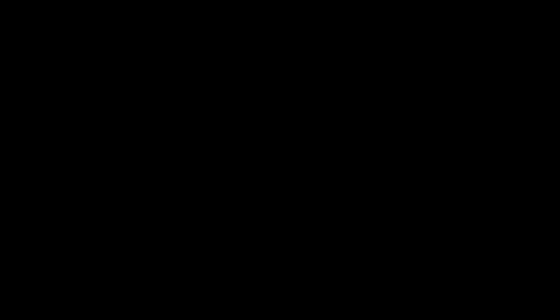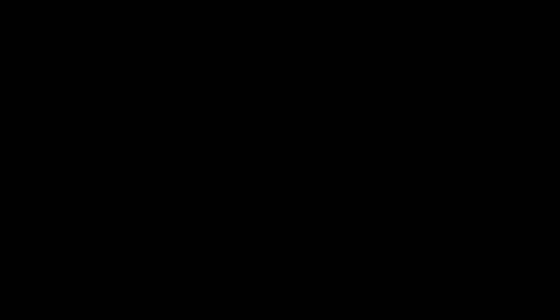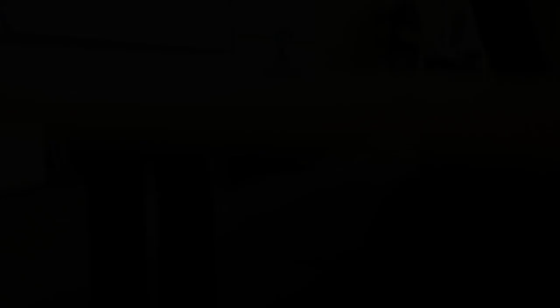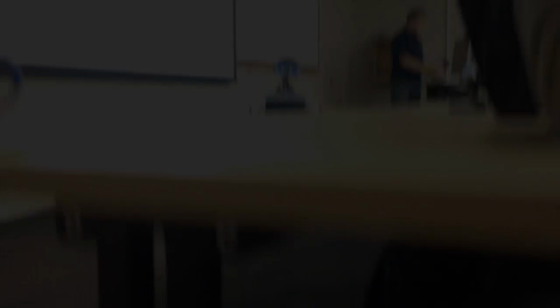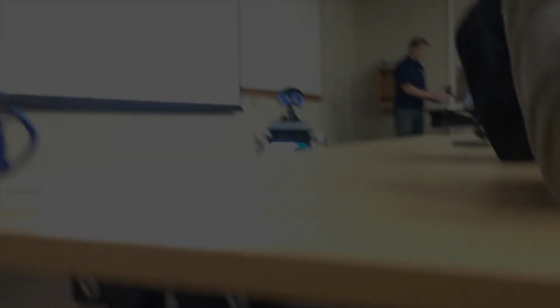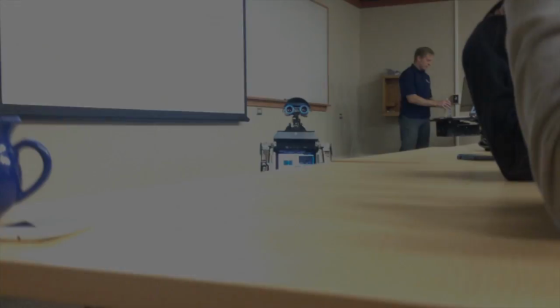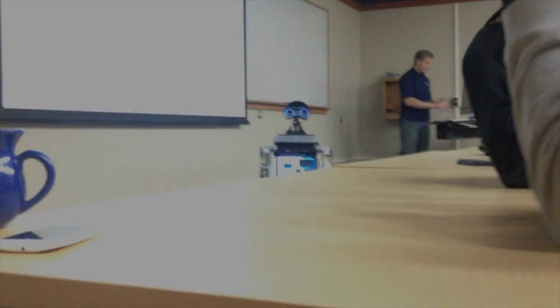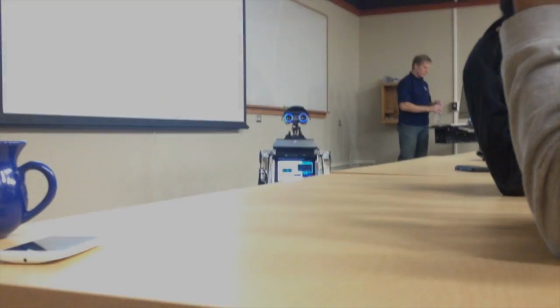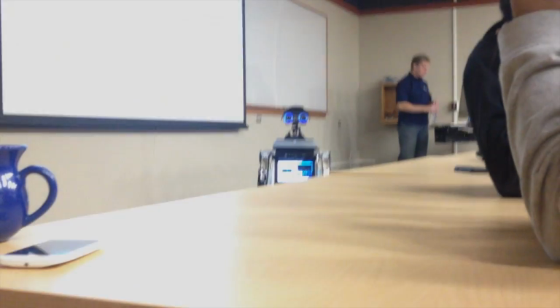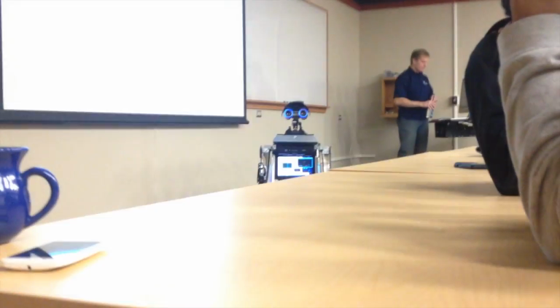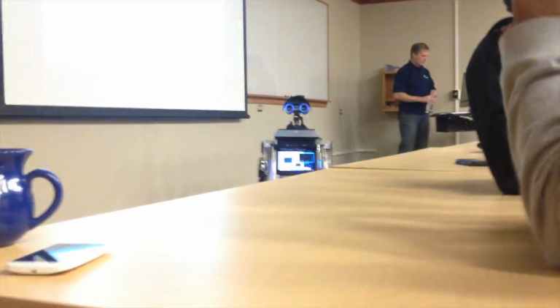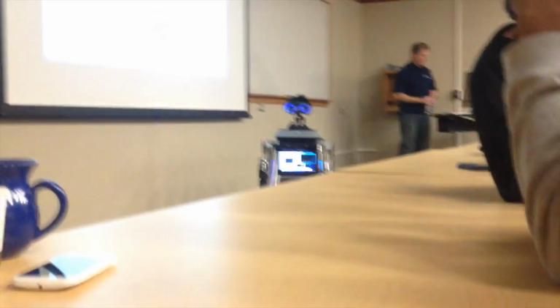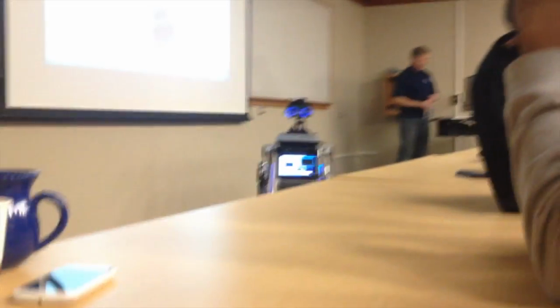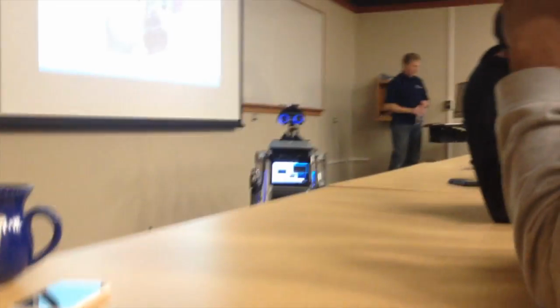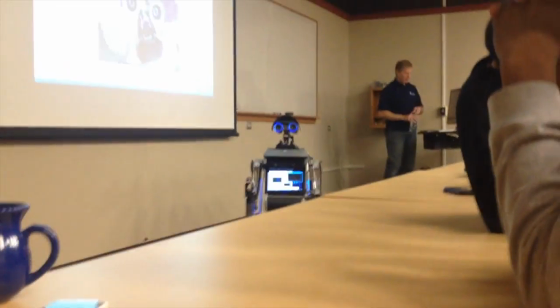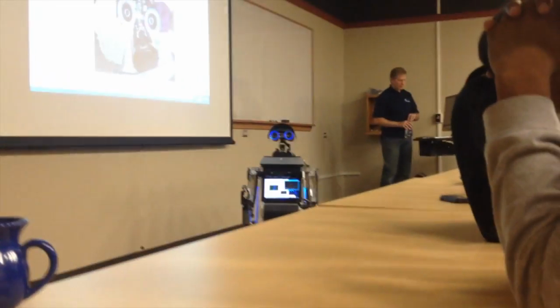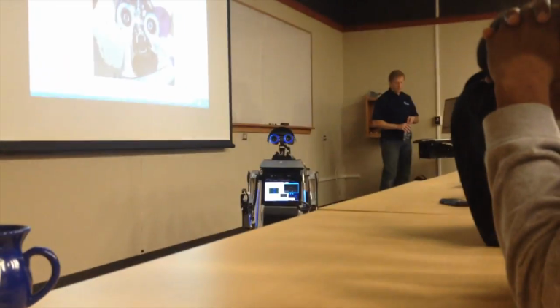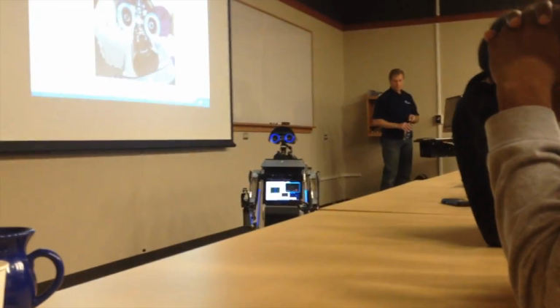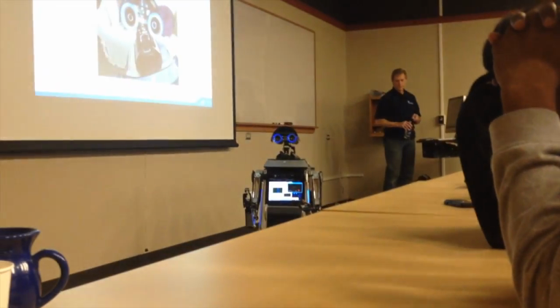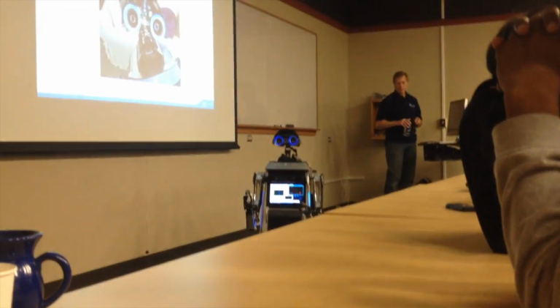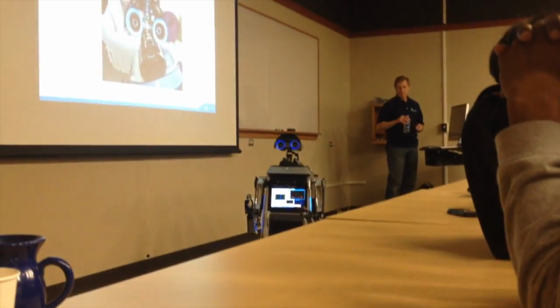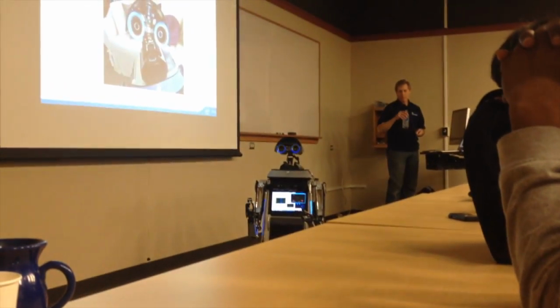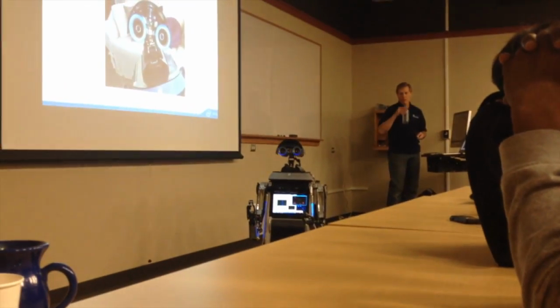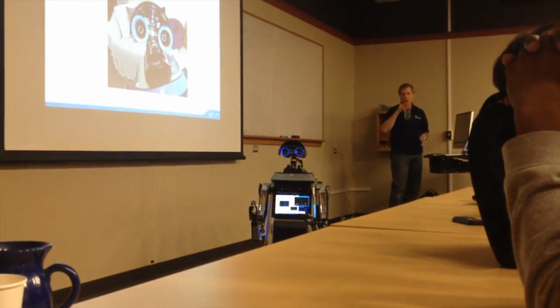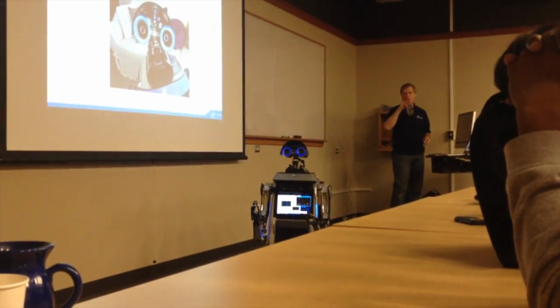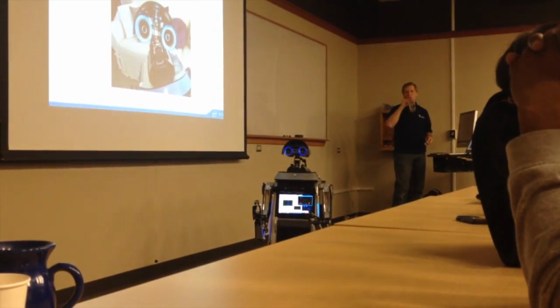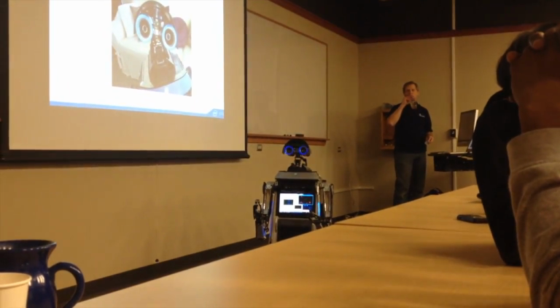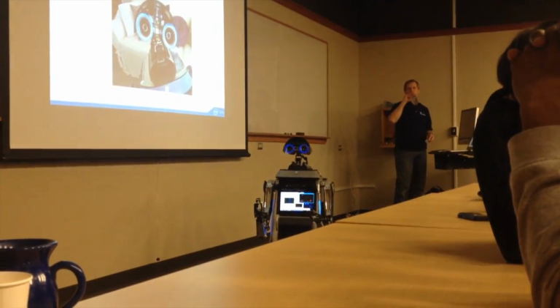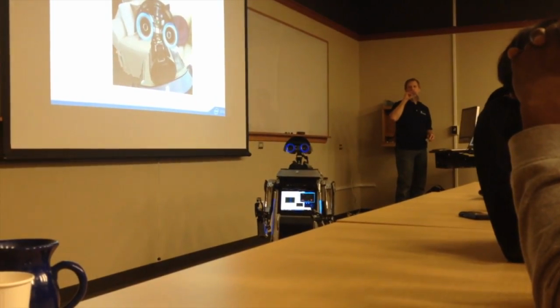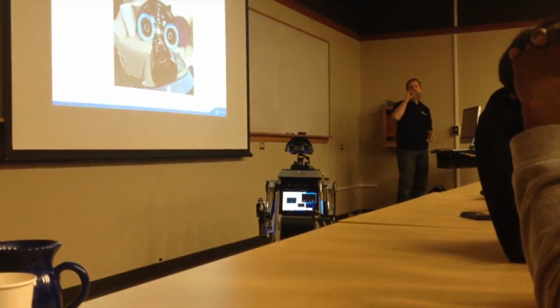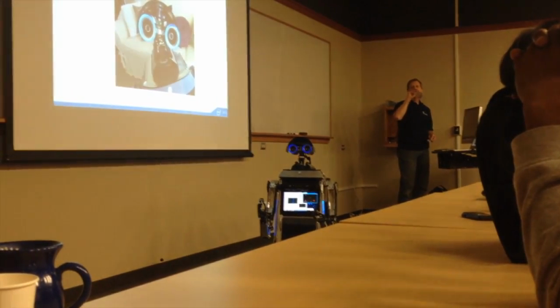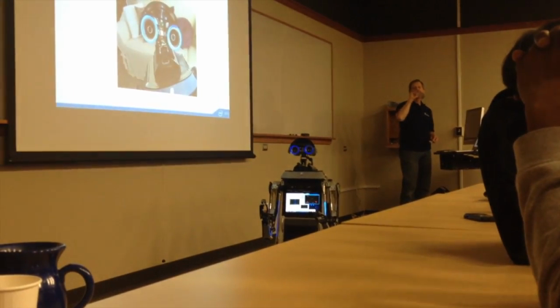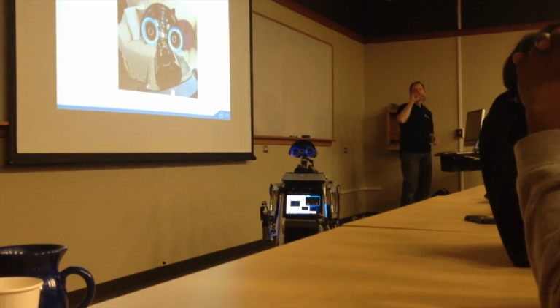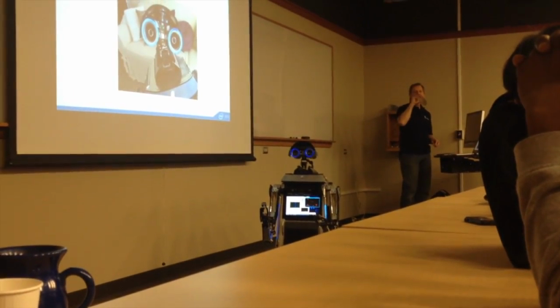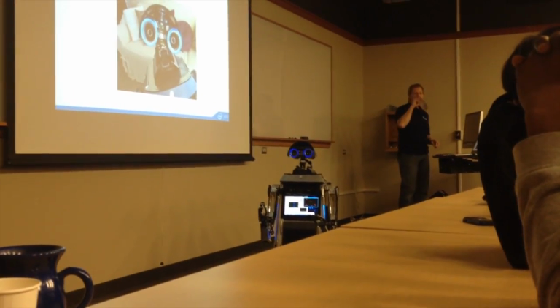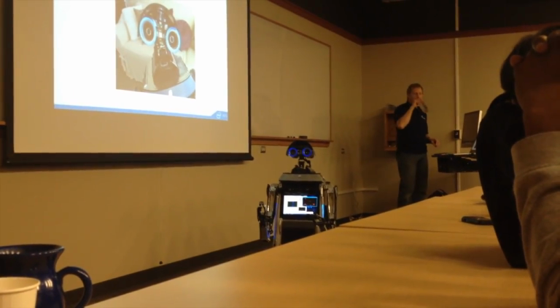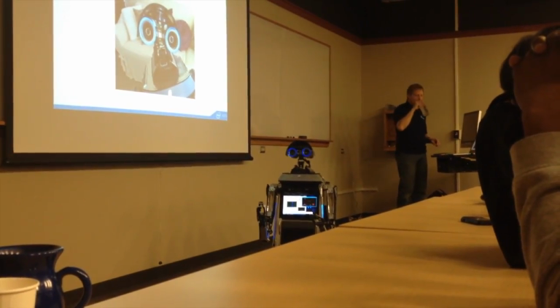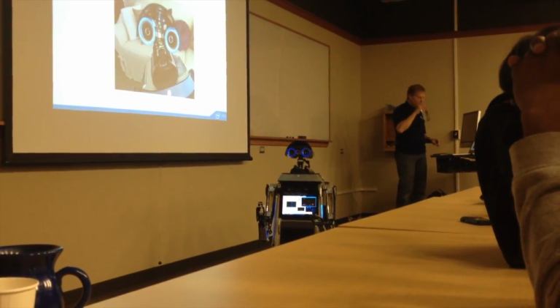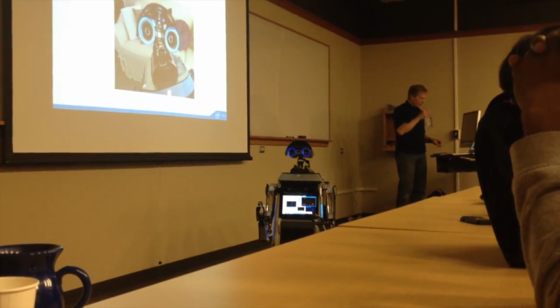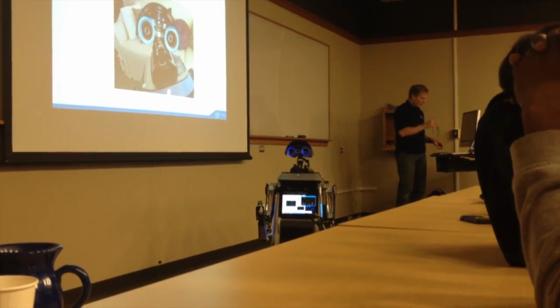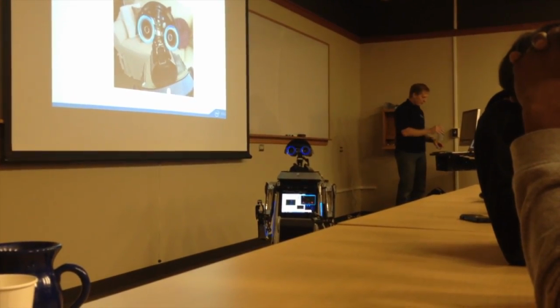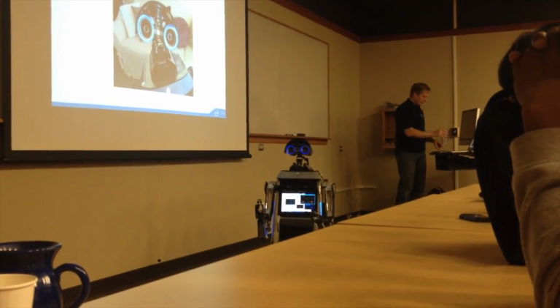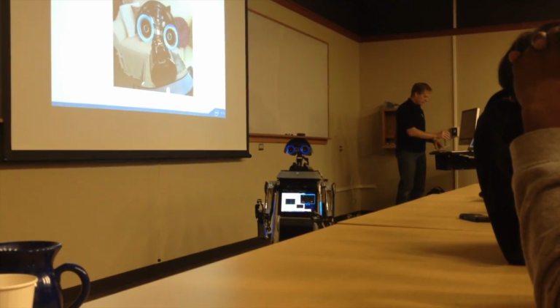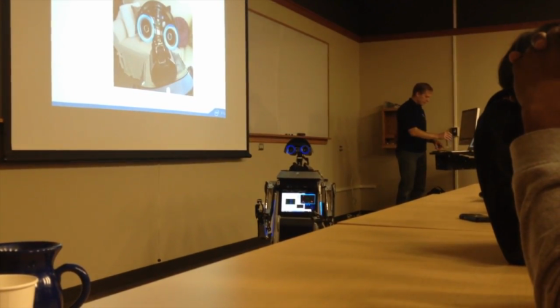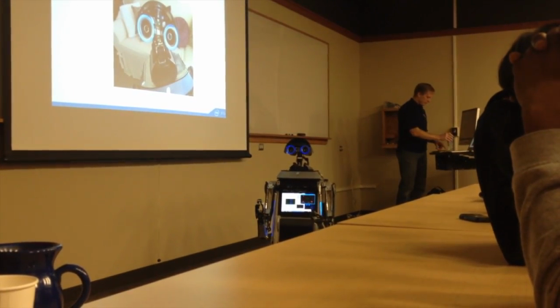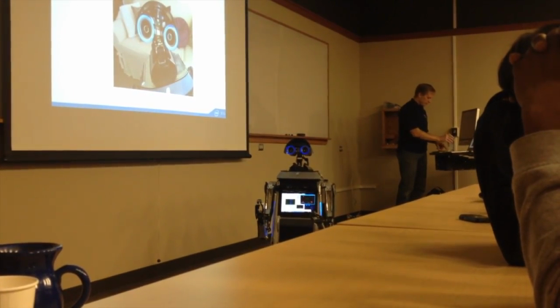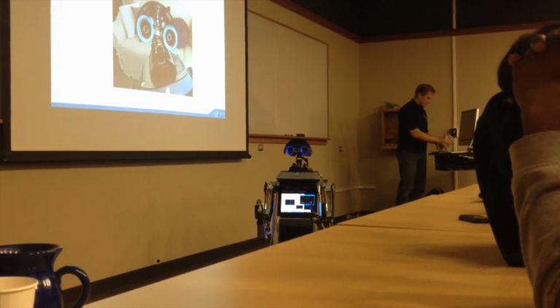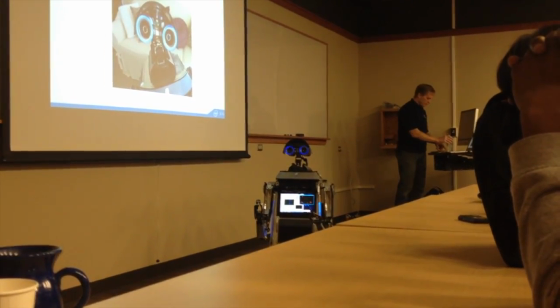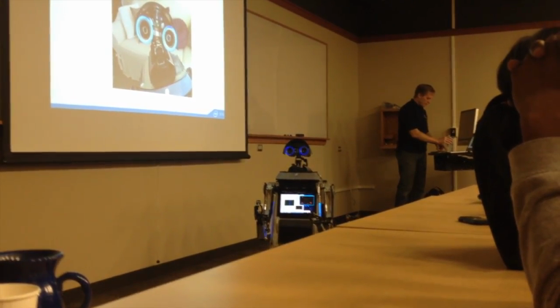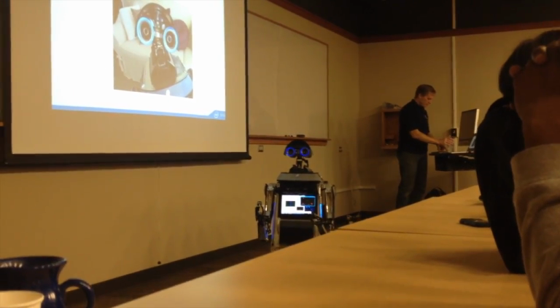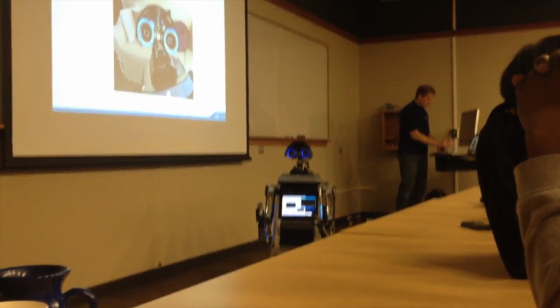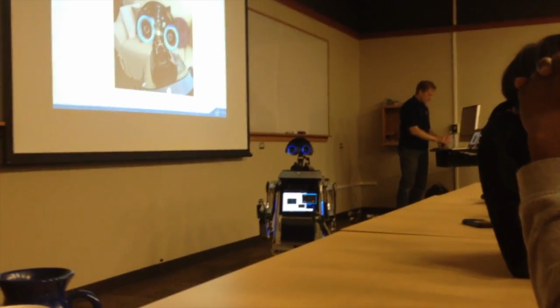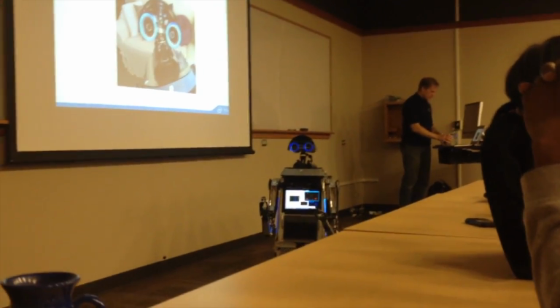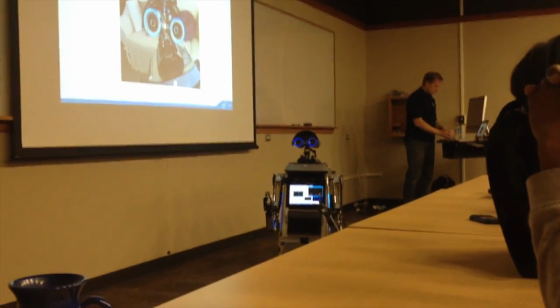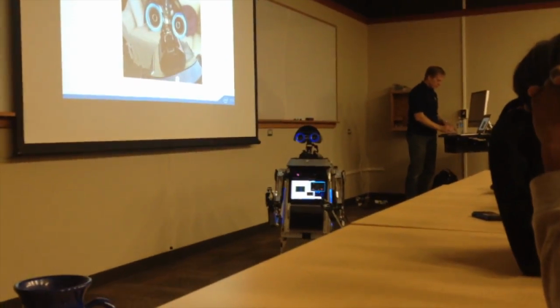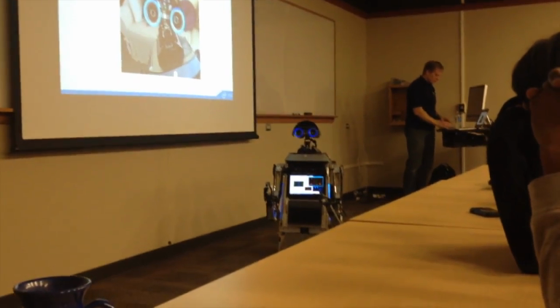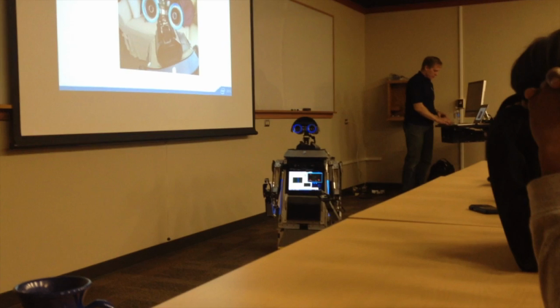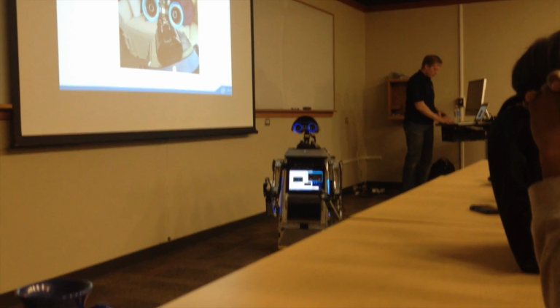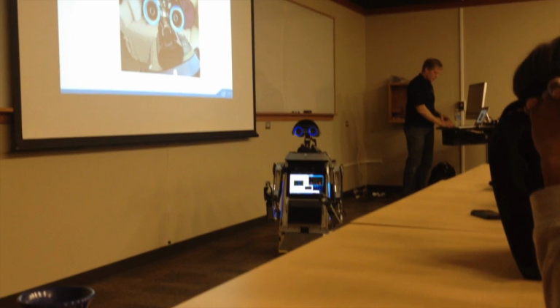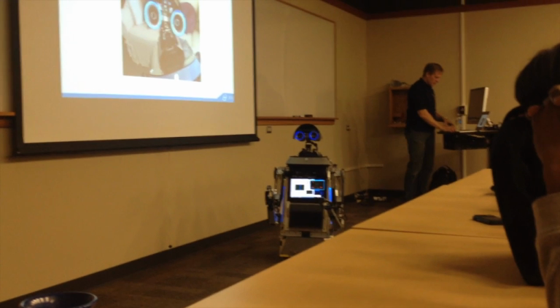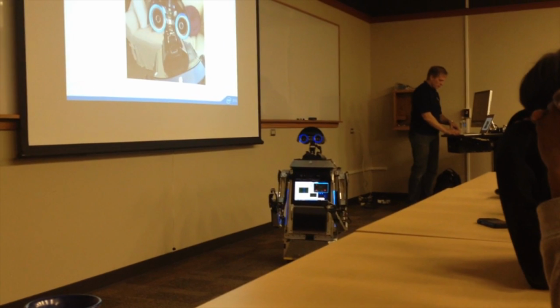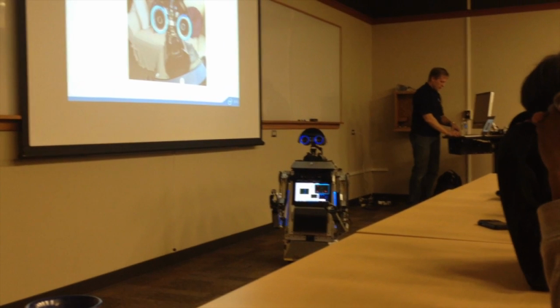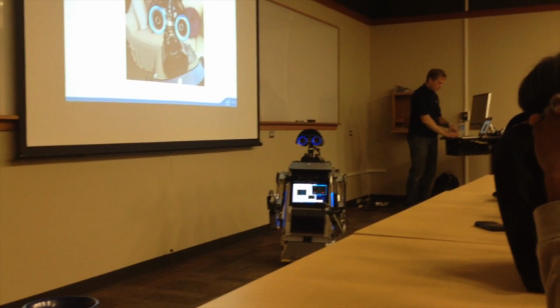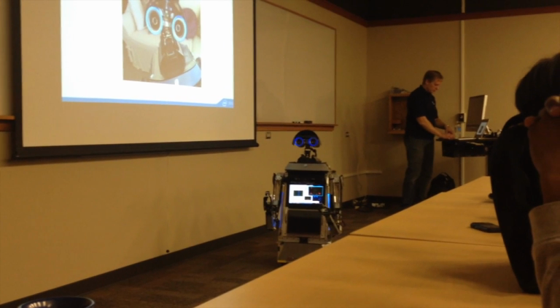12 servos, 4 motors, 13 infrared sensors, a compass, 2 cameras, and a depth sensor.